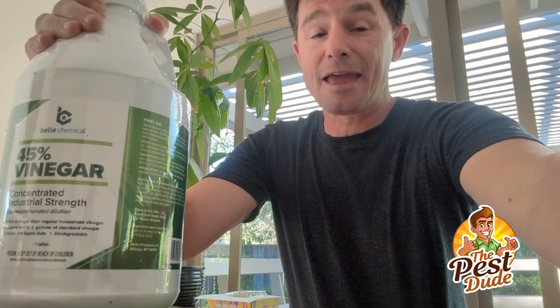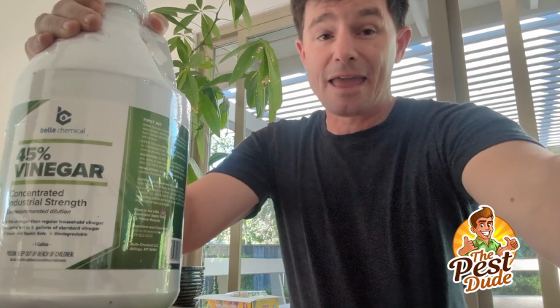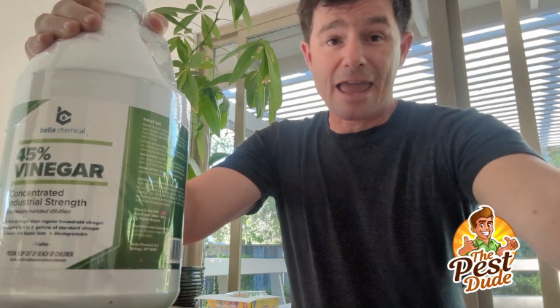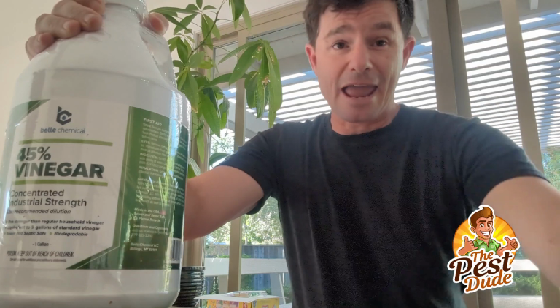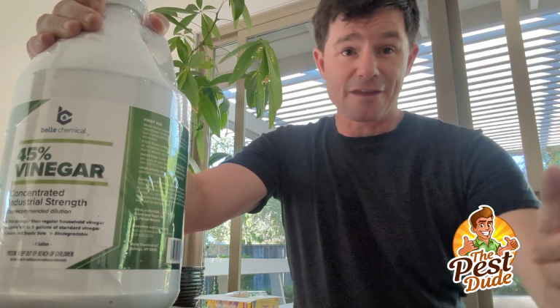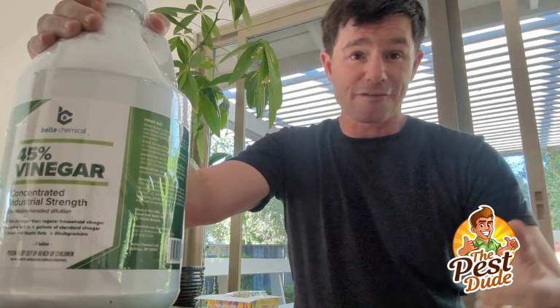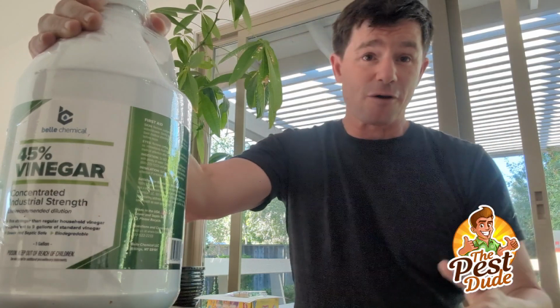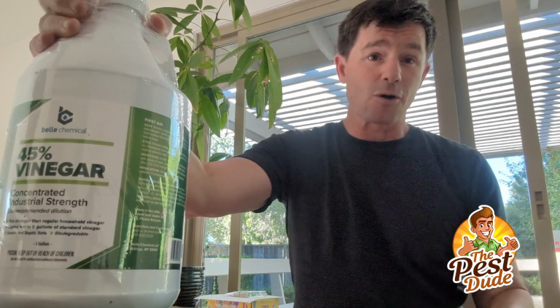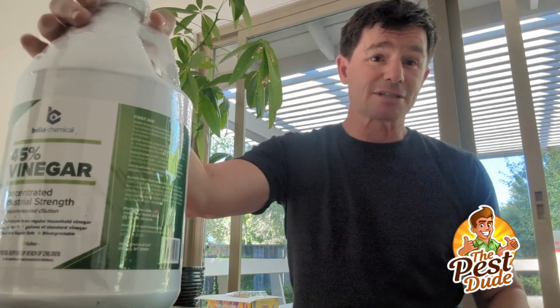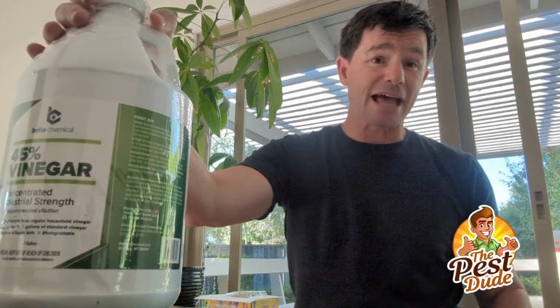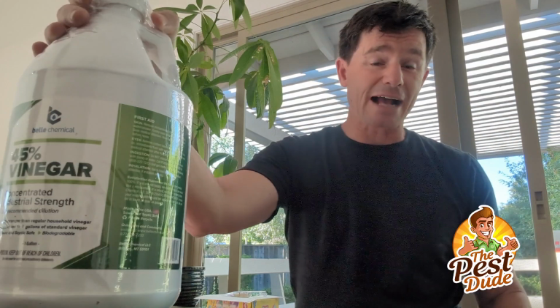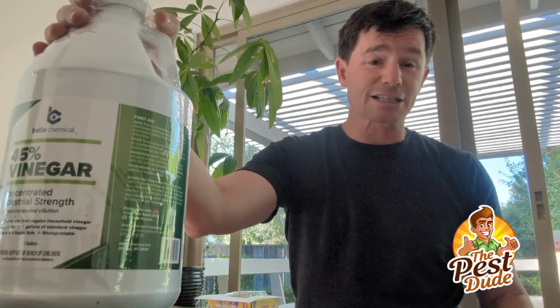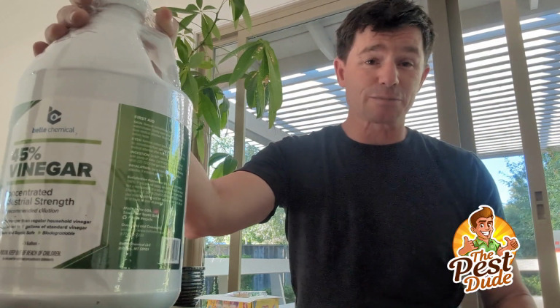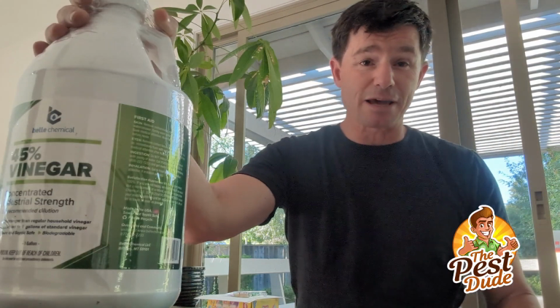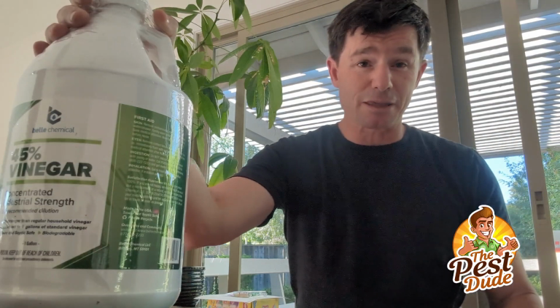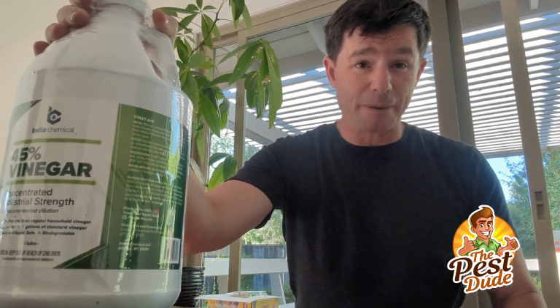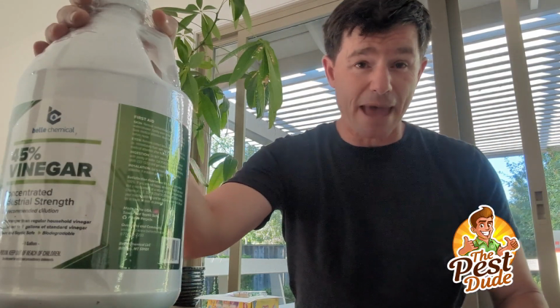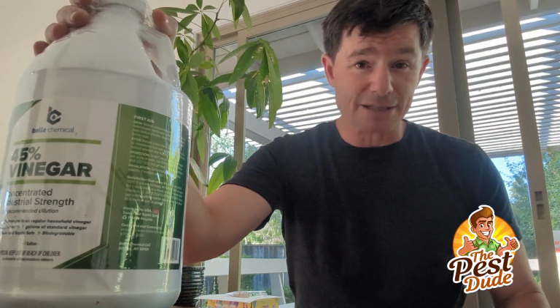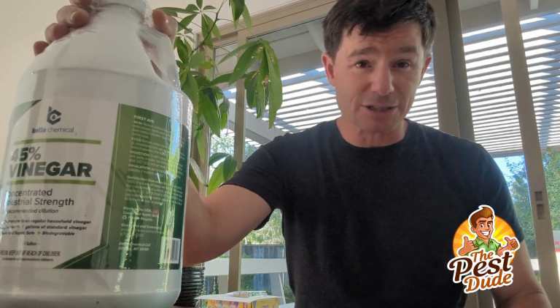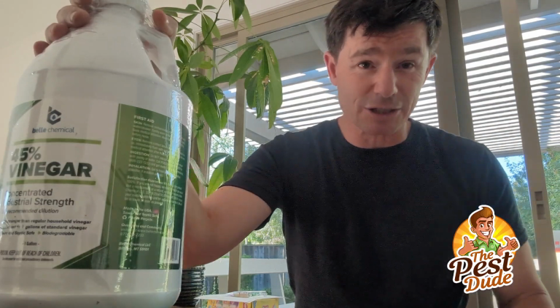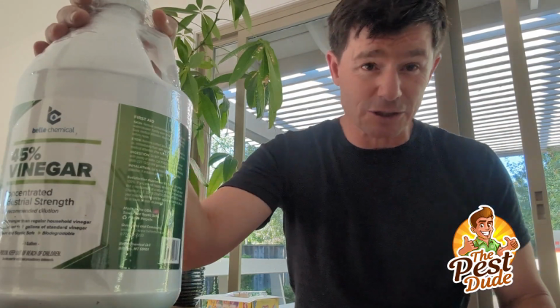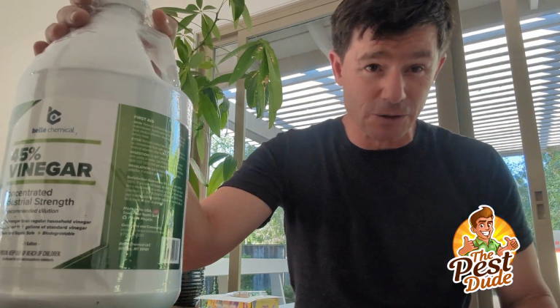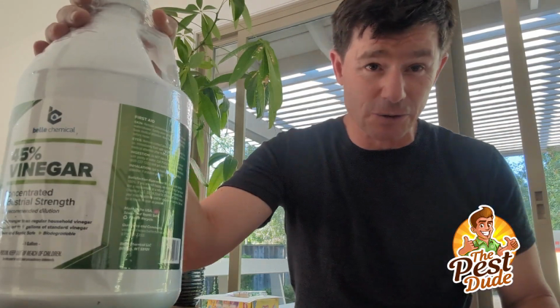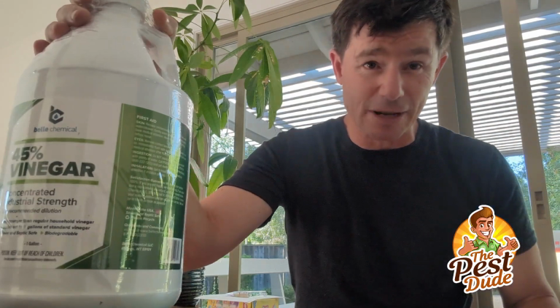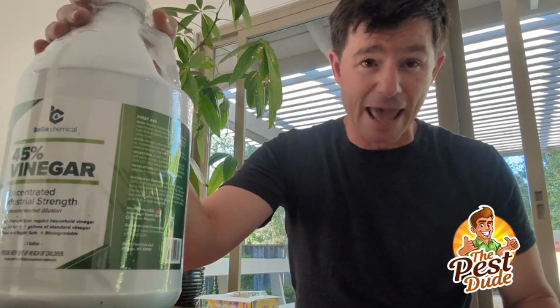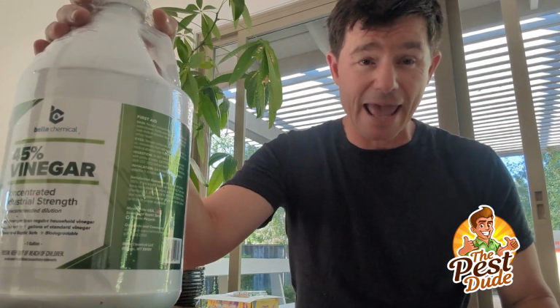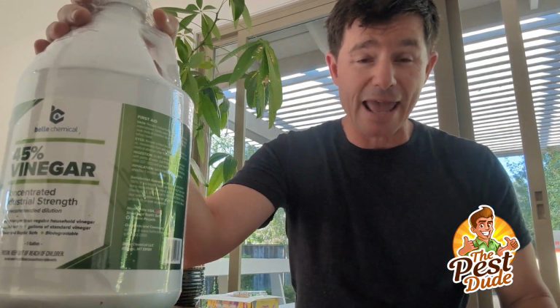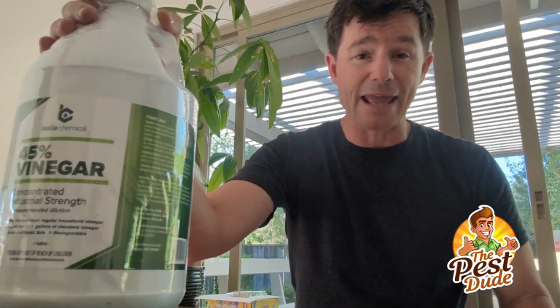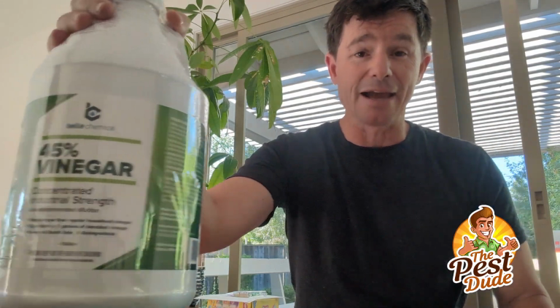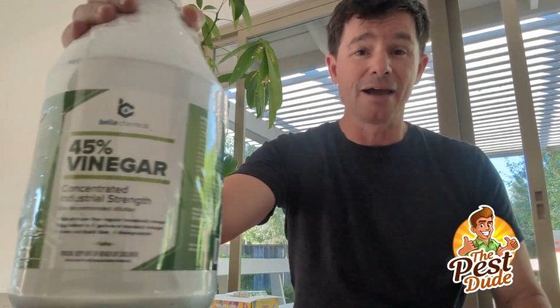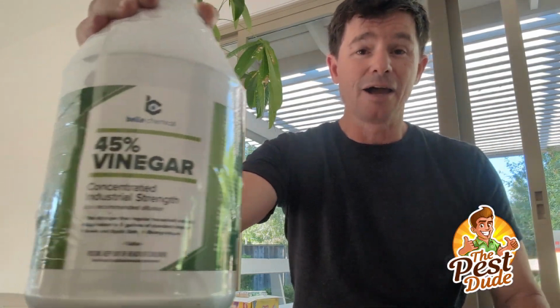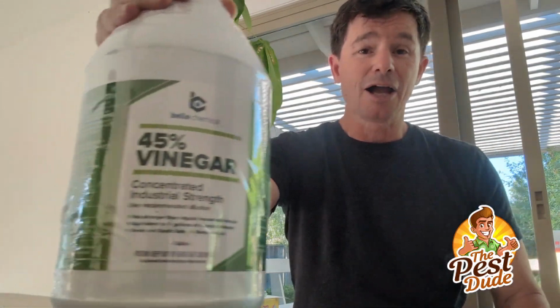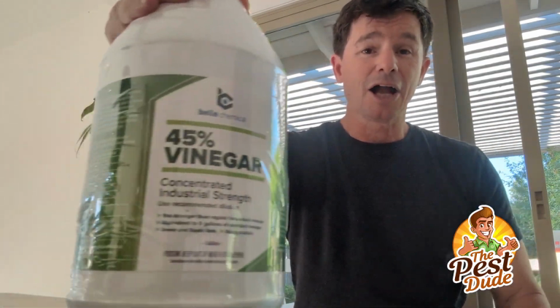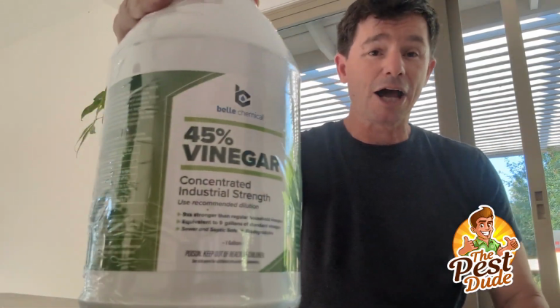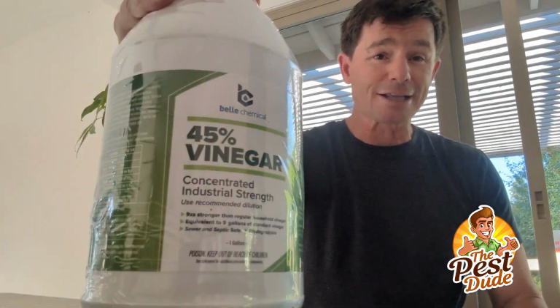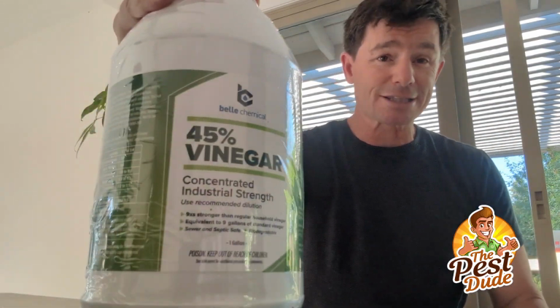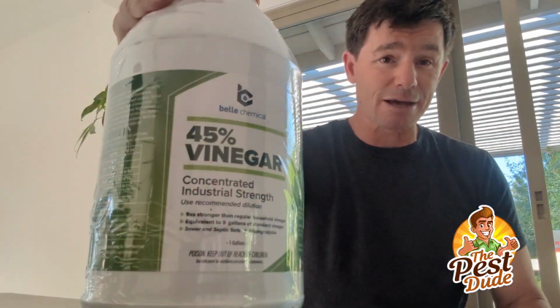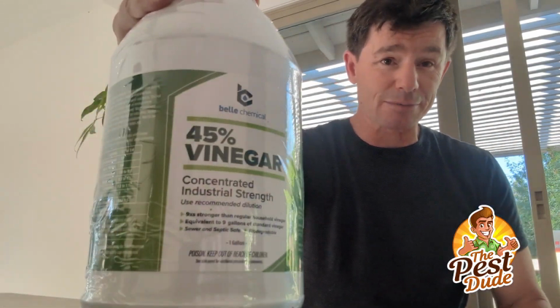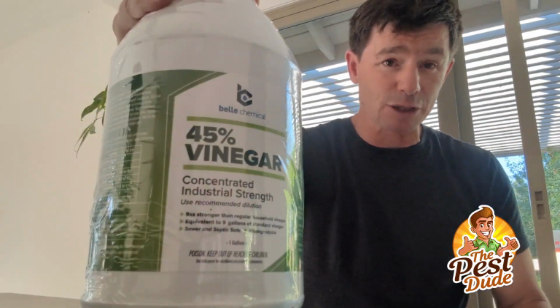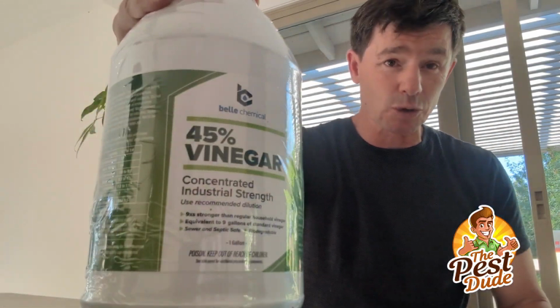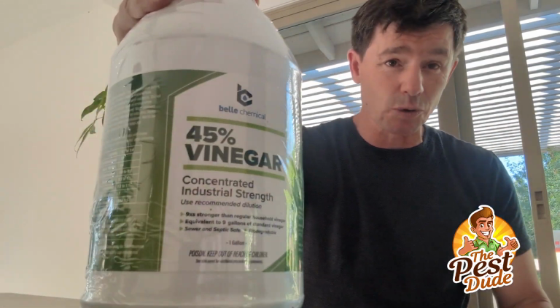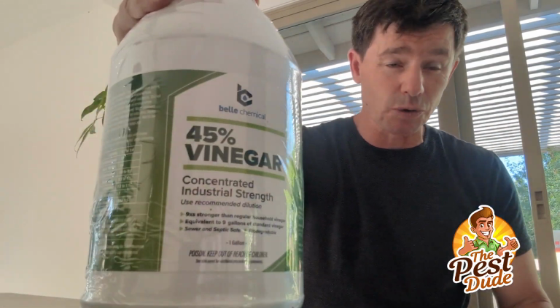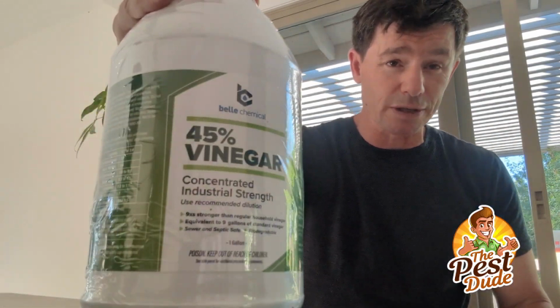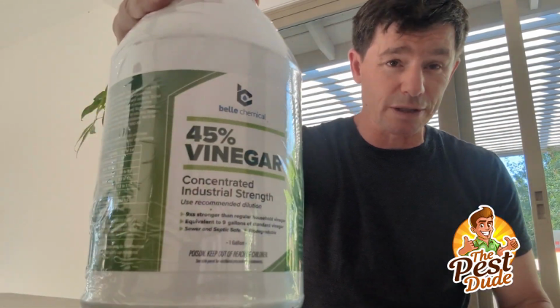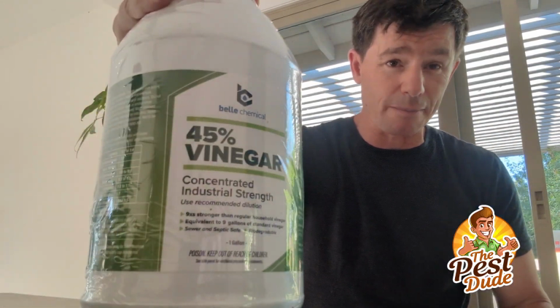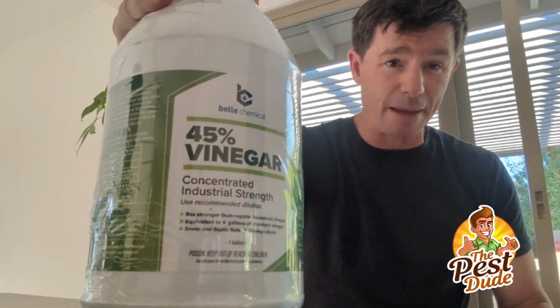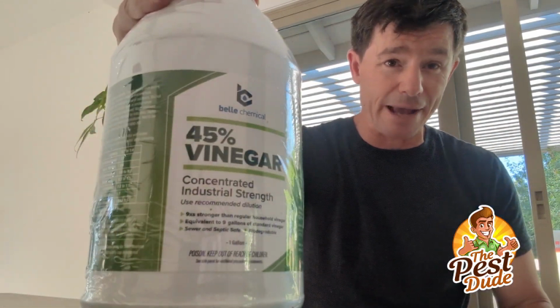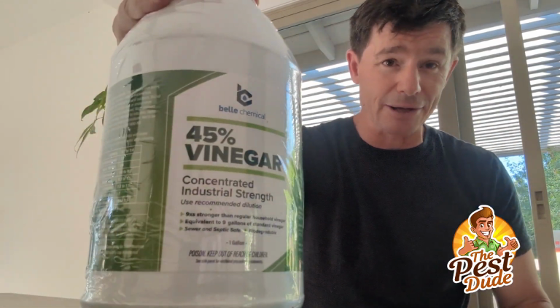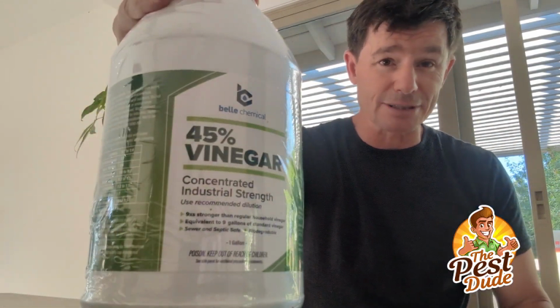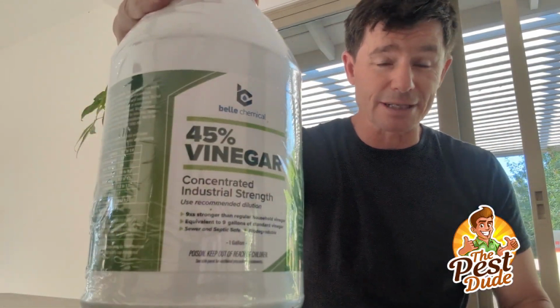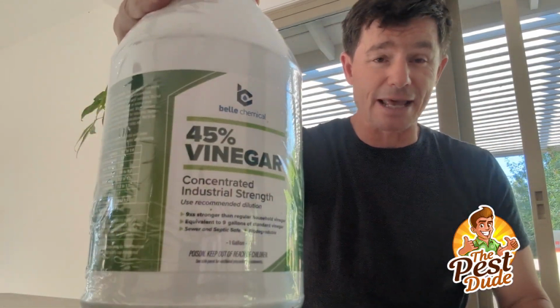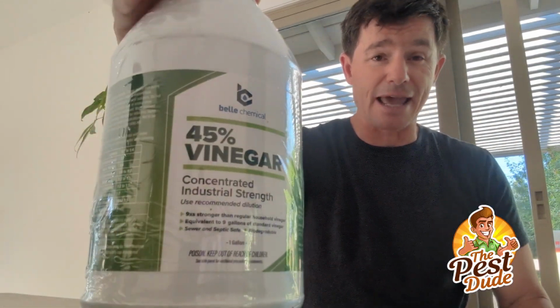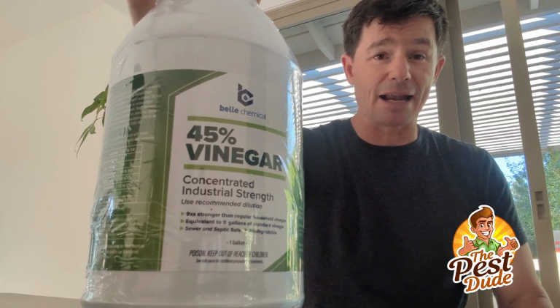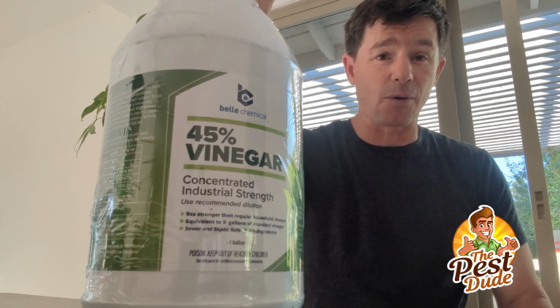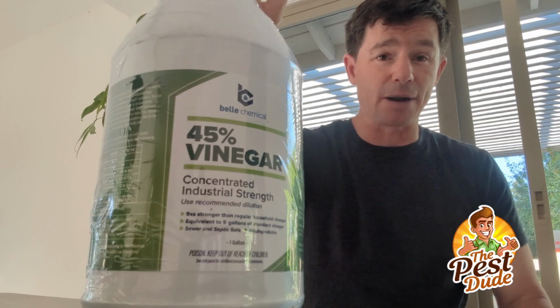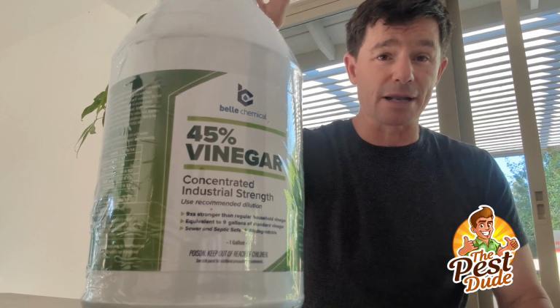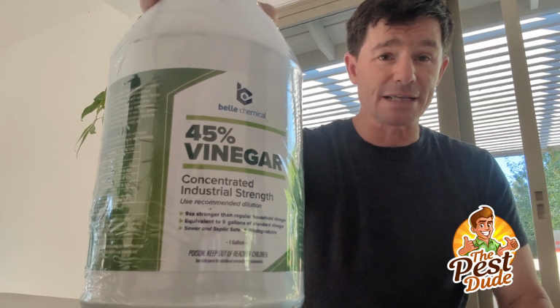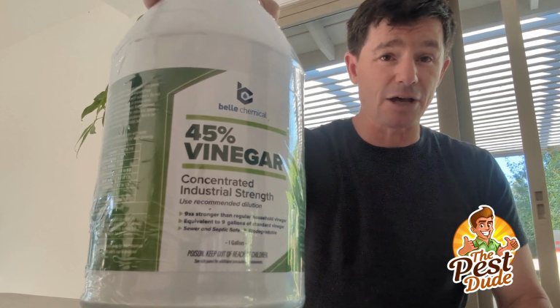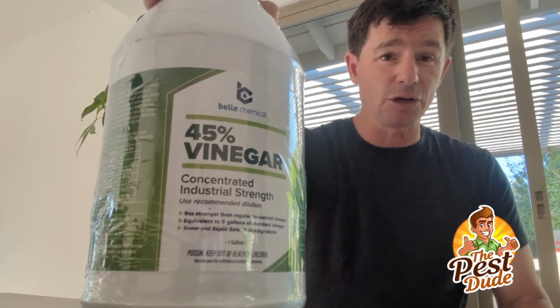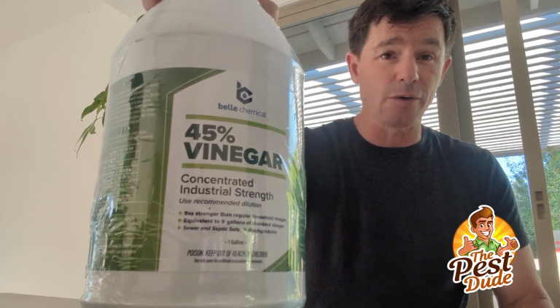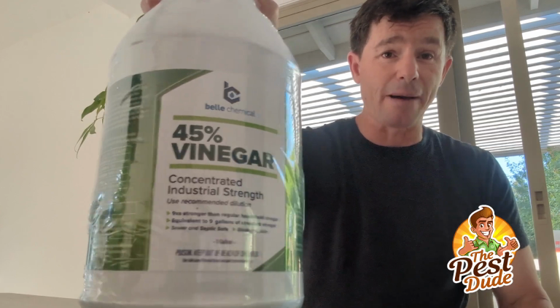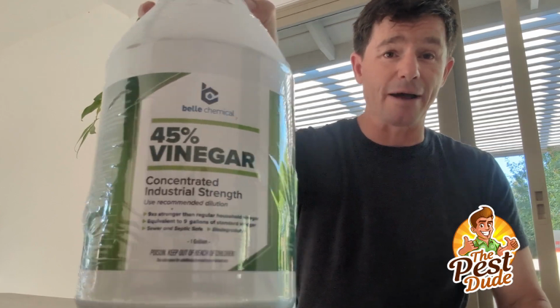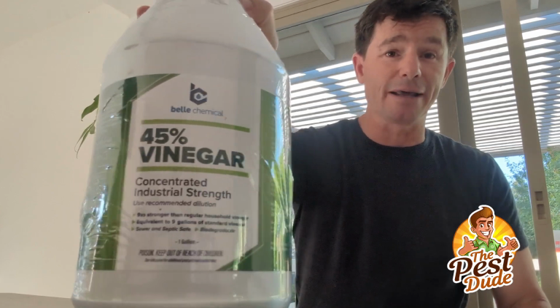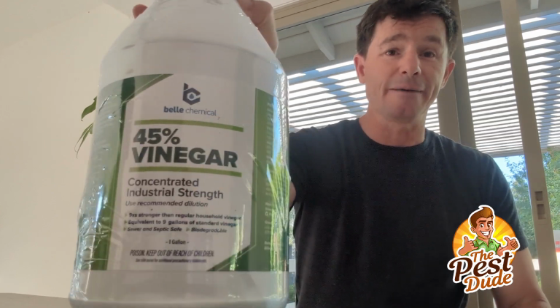Hey there folks, Zach Smith, Pest Dude. Got something cool in the mail today and I want to tell you about it.